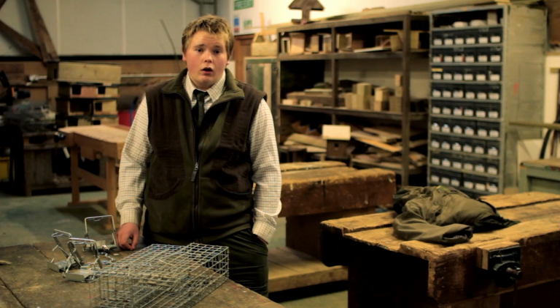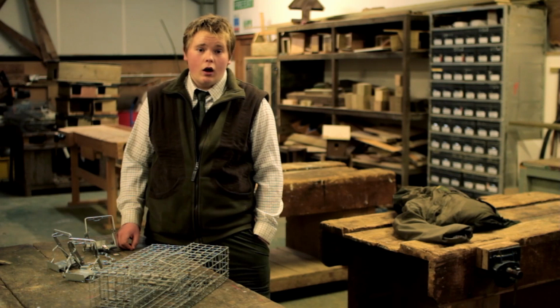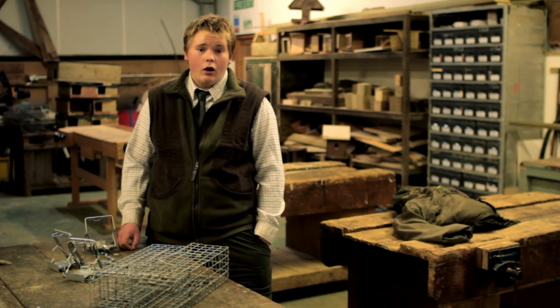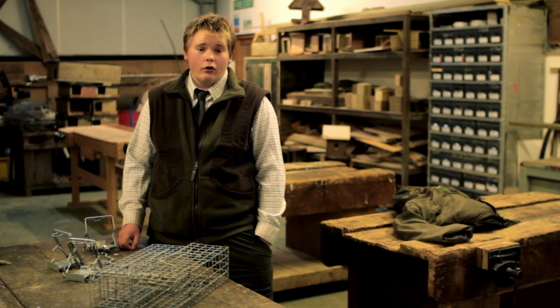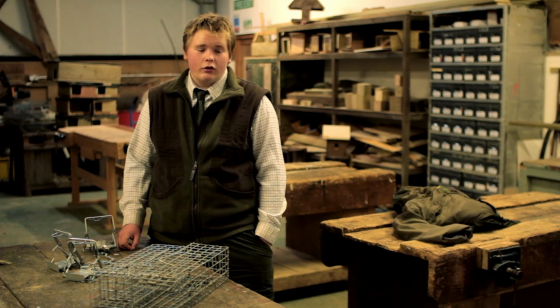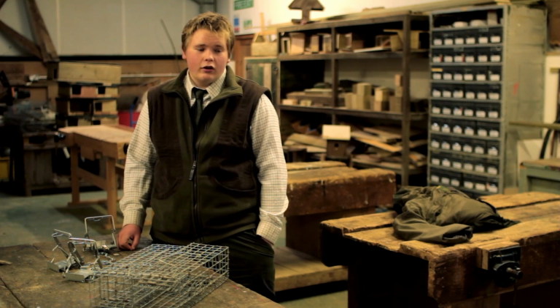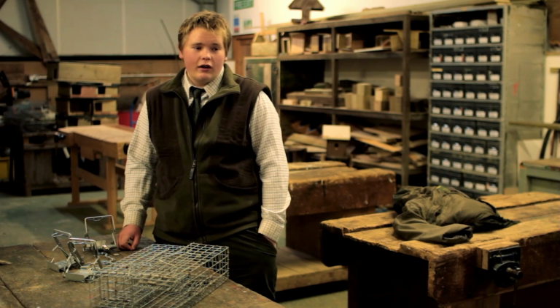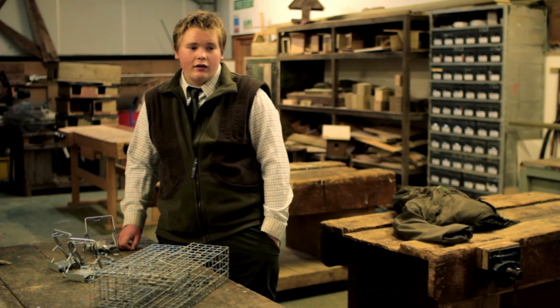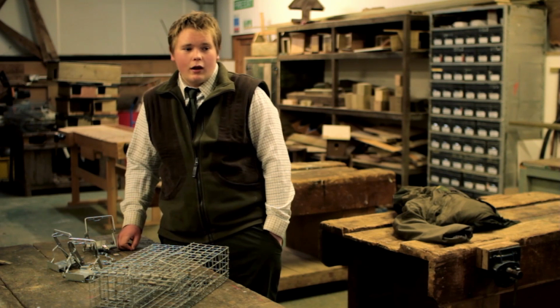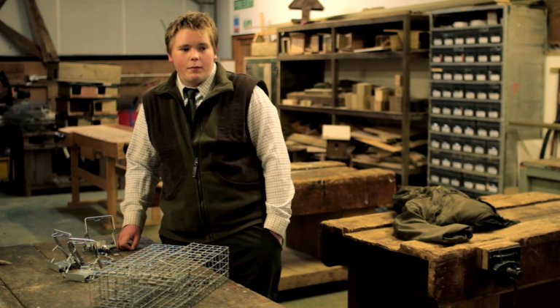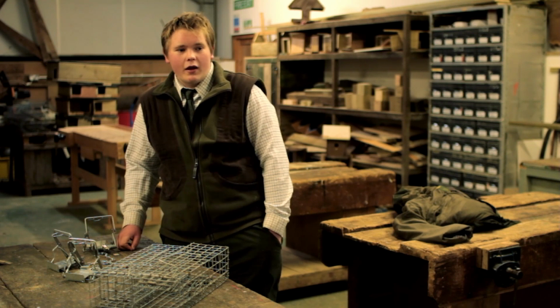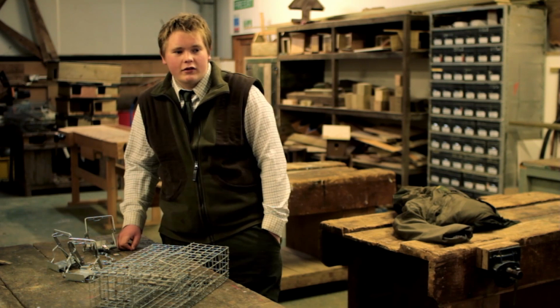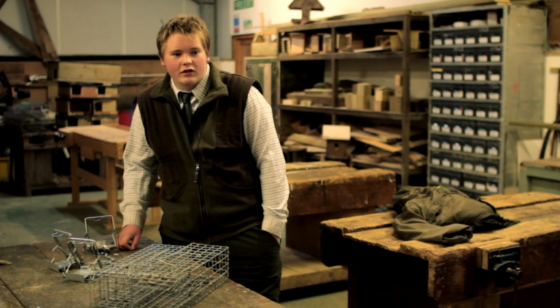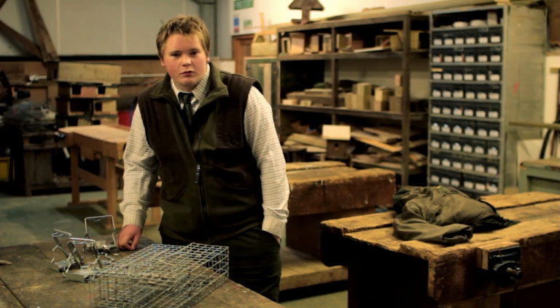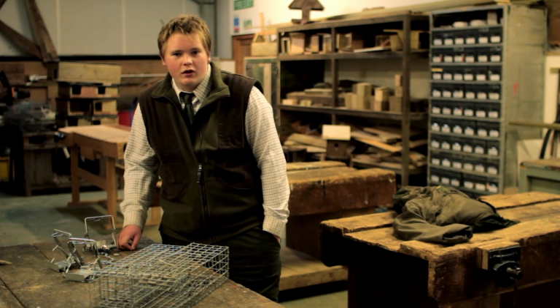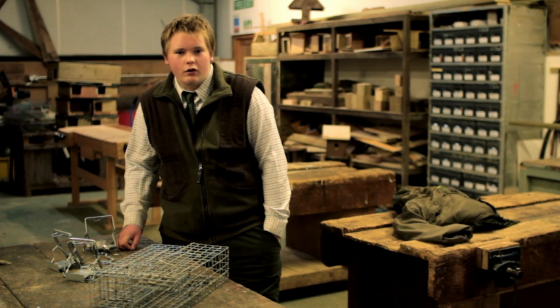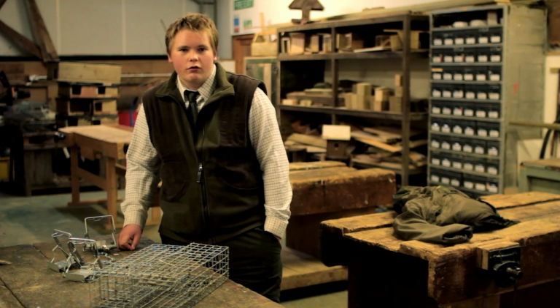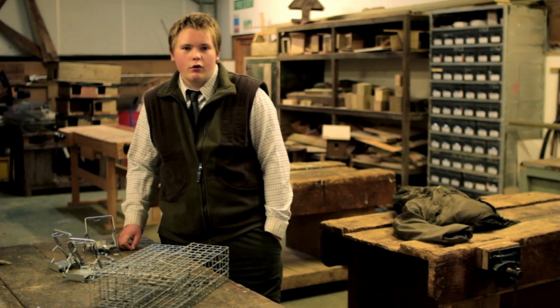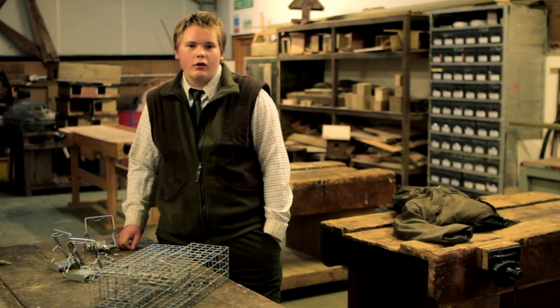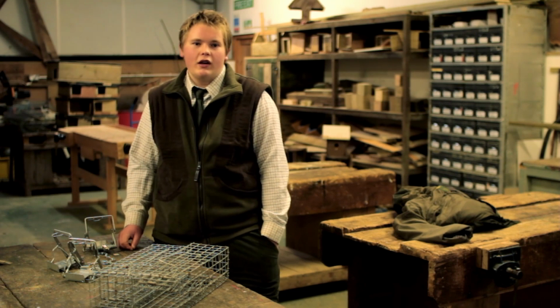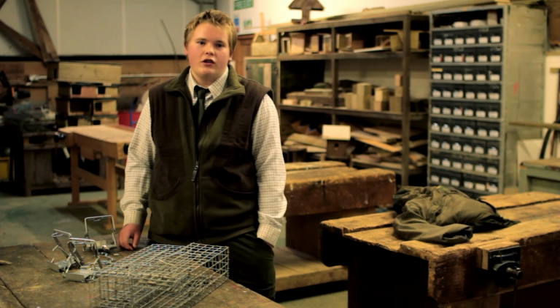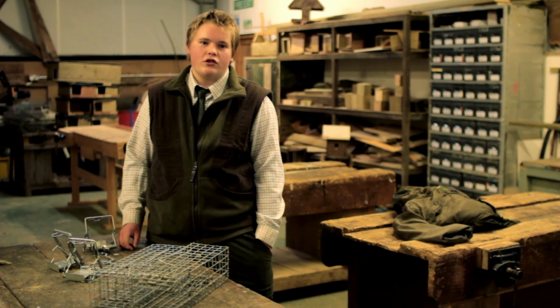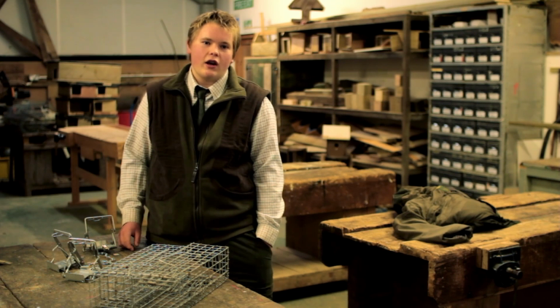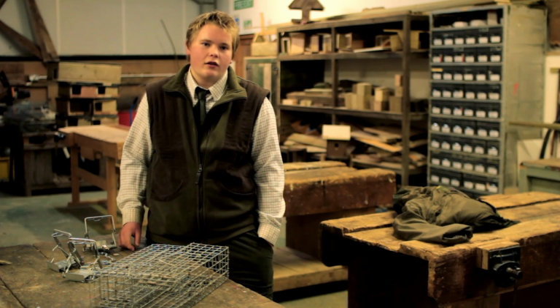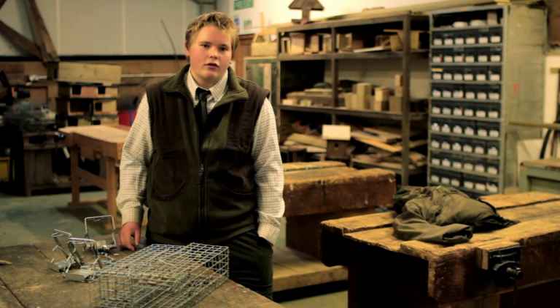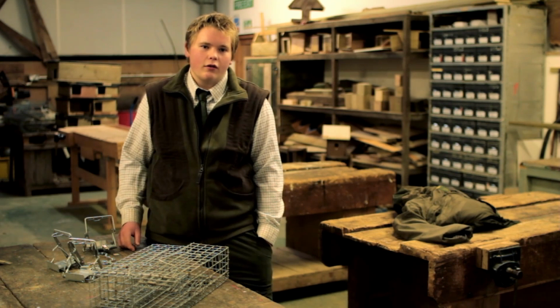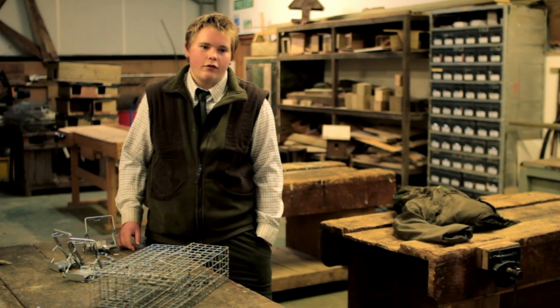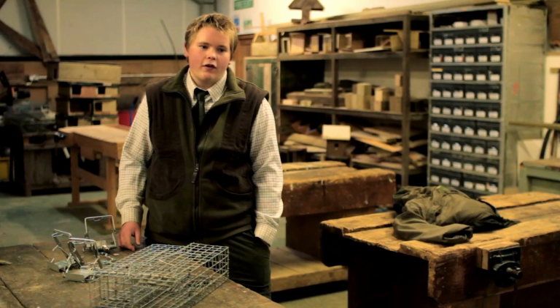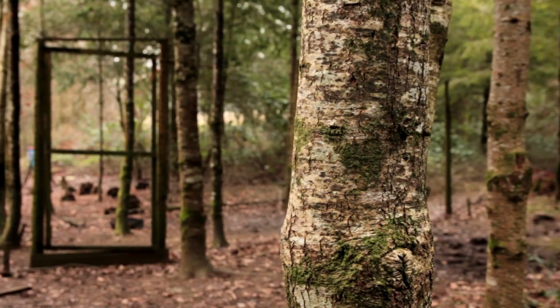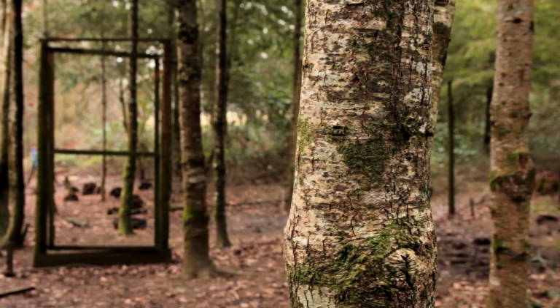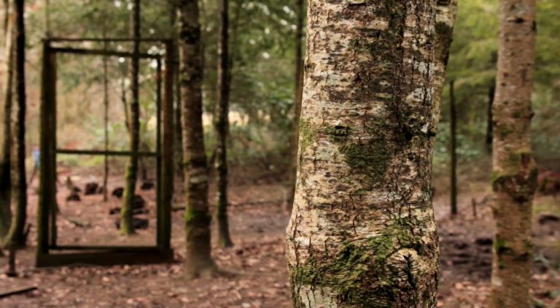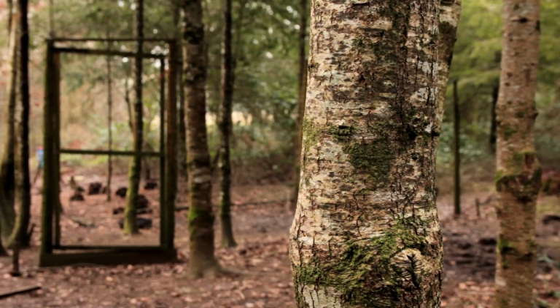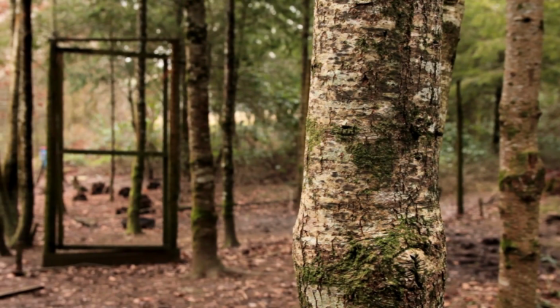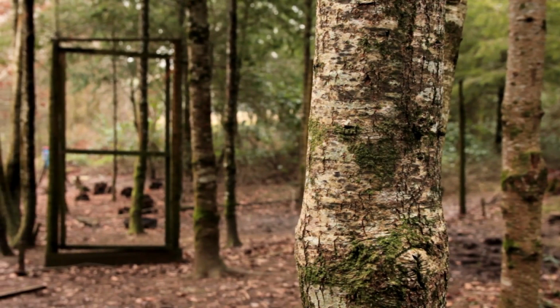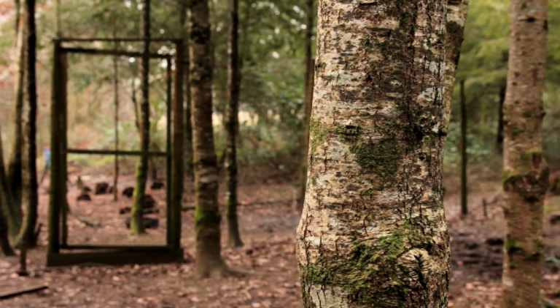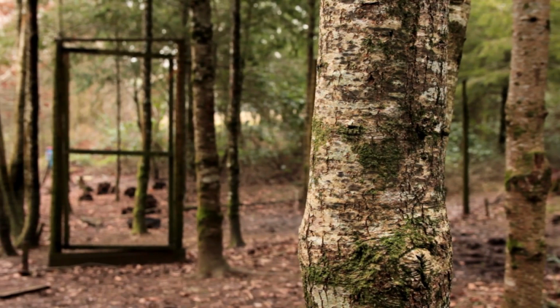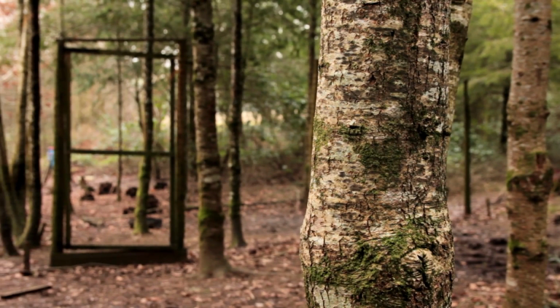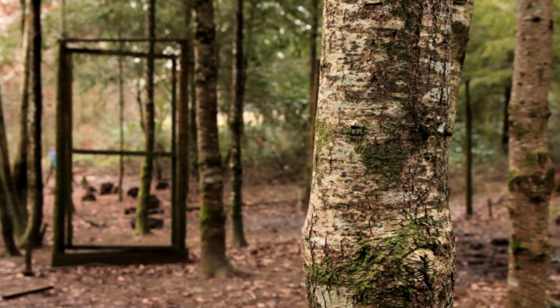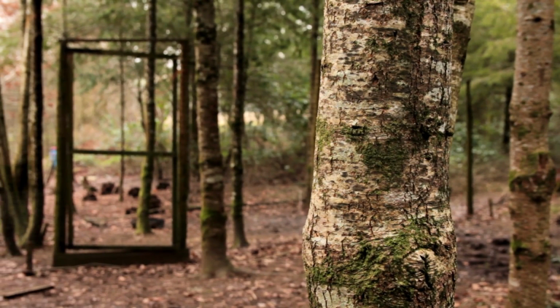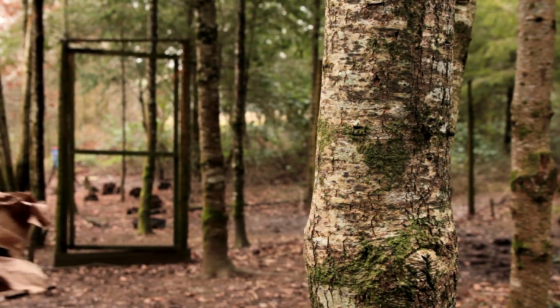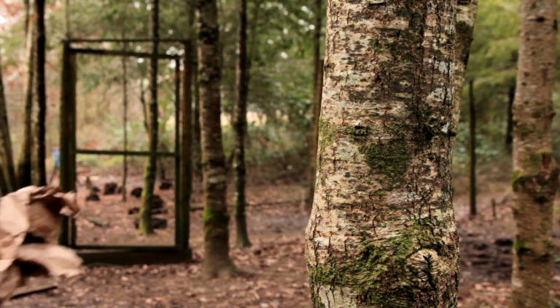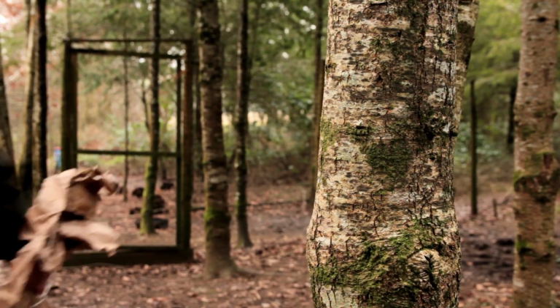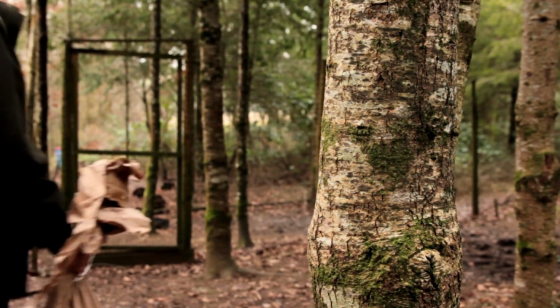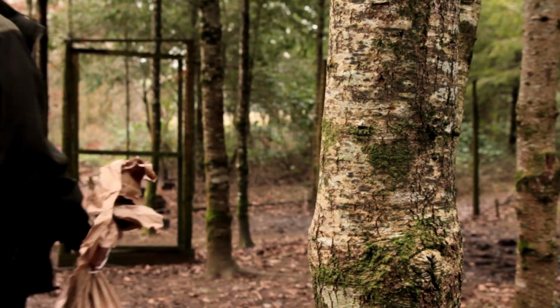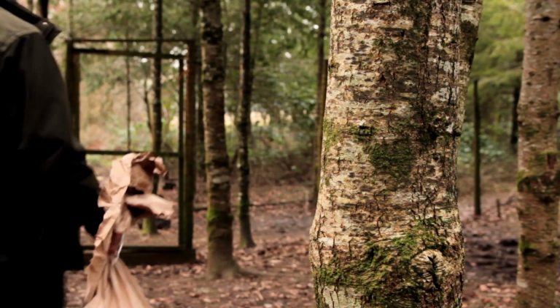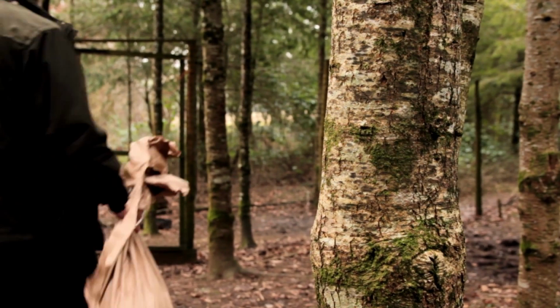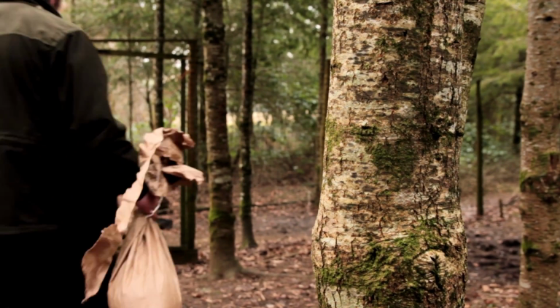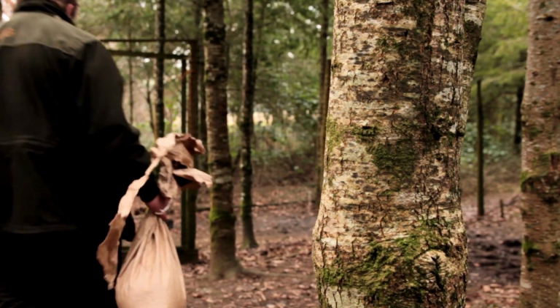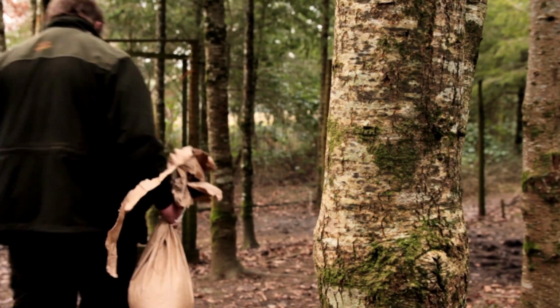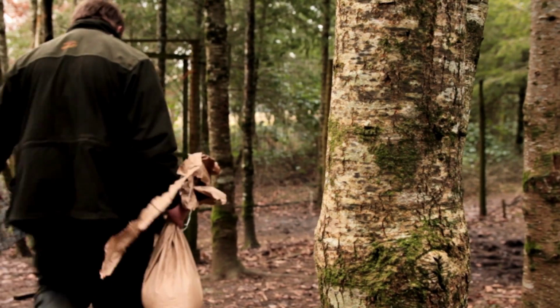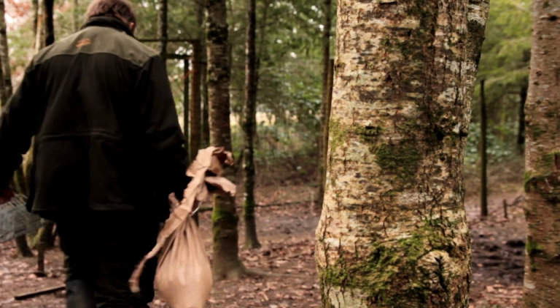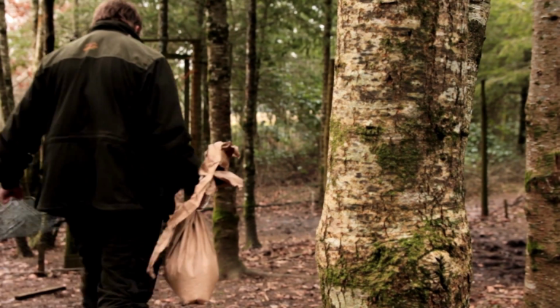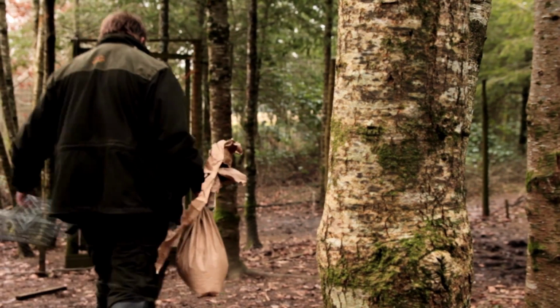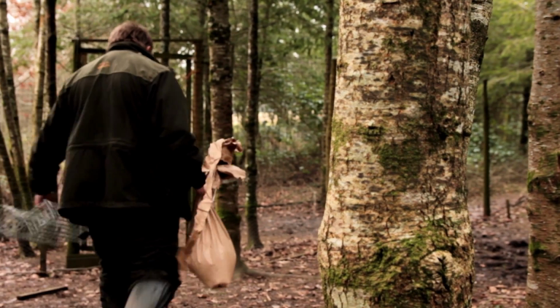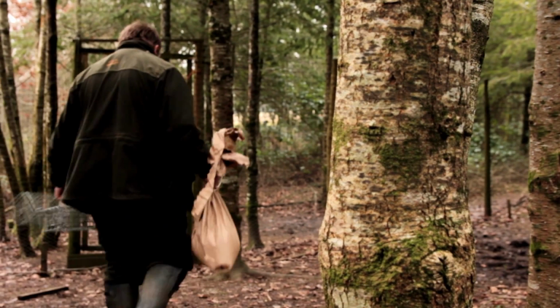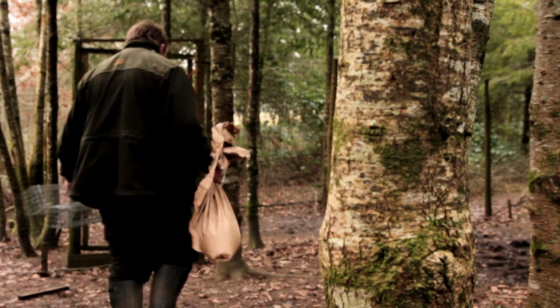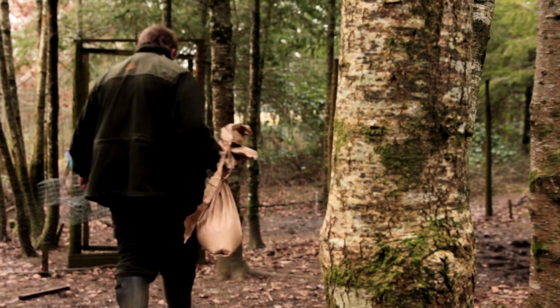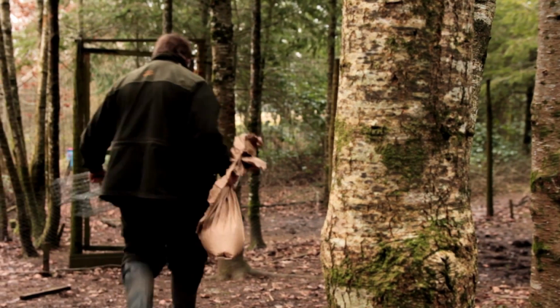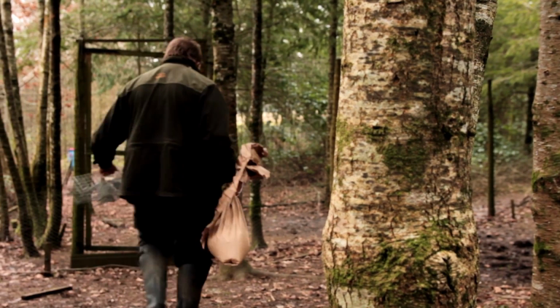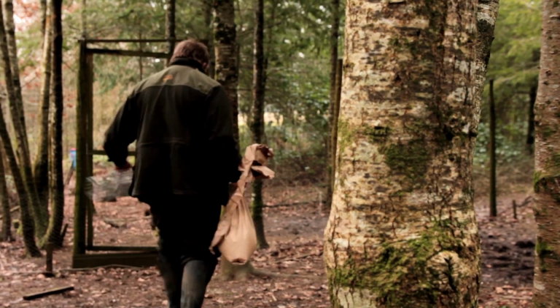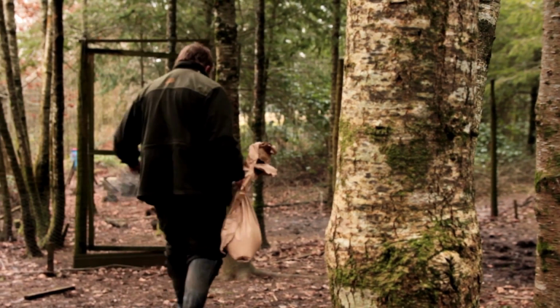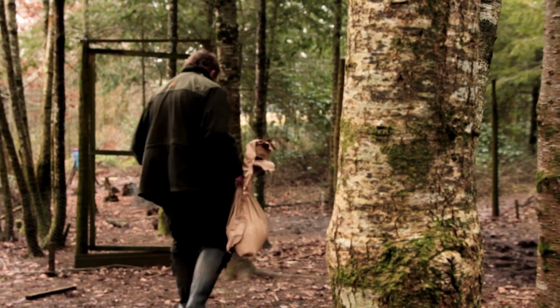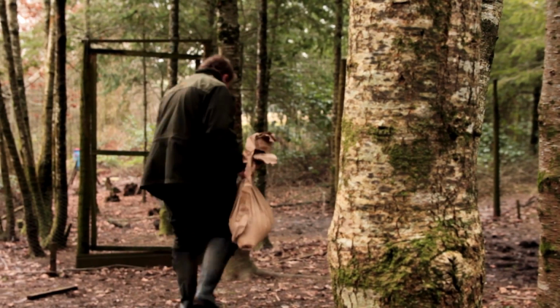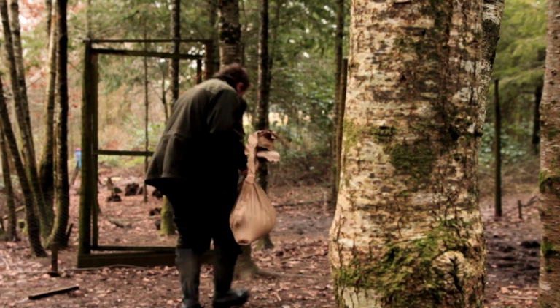On a day-to-day basis we do routine checks for pheasants down at the pens and check traps if they're set.